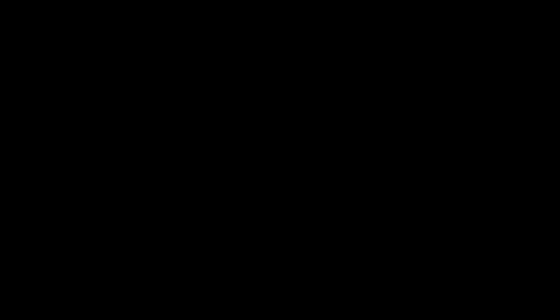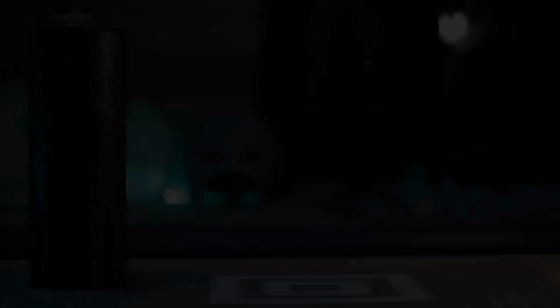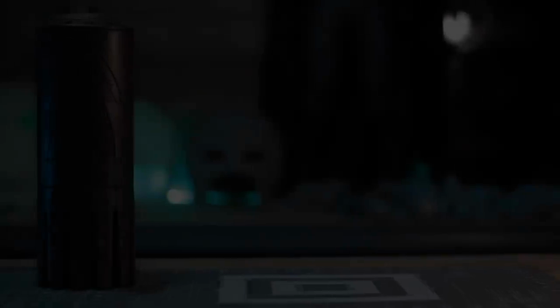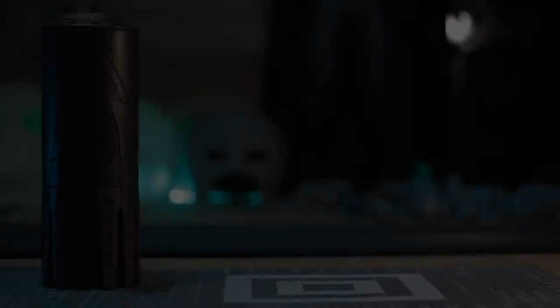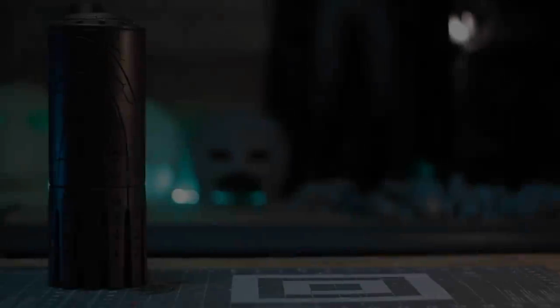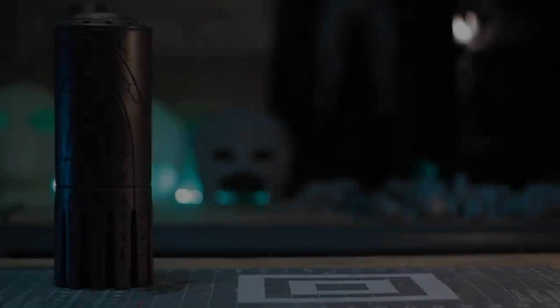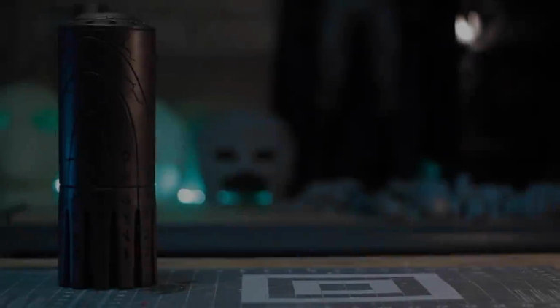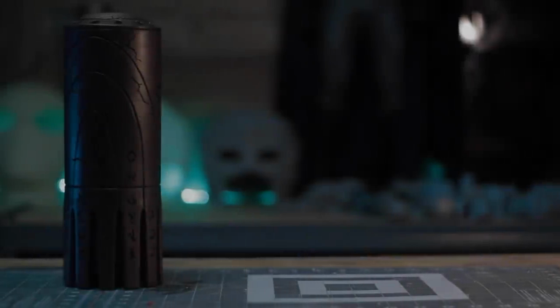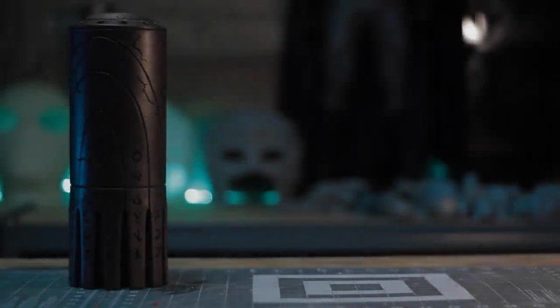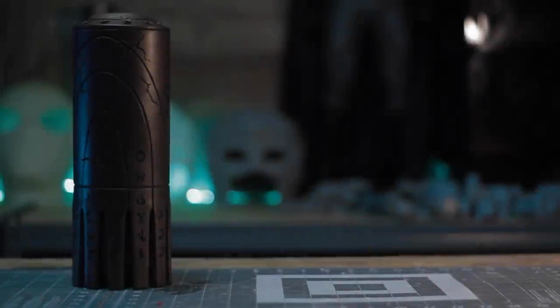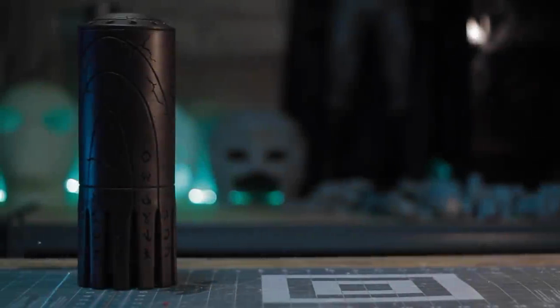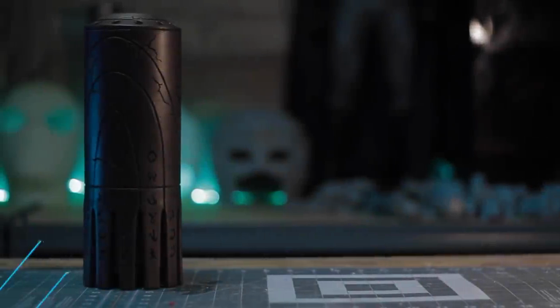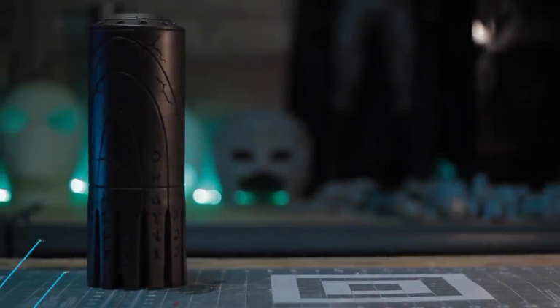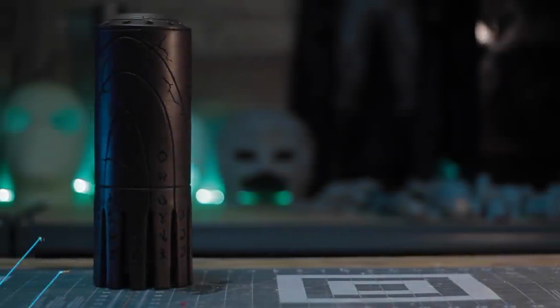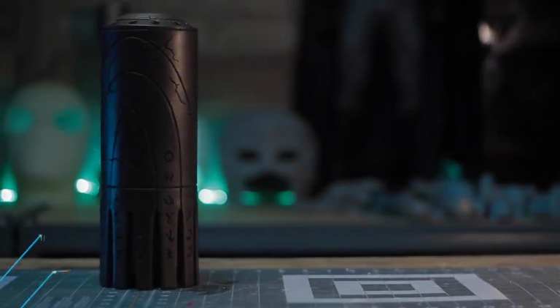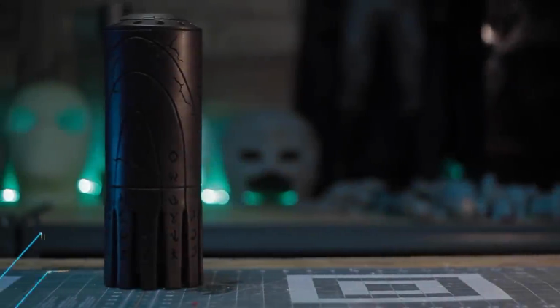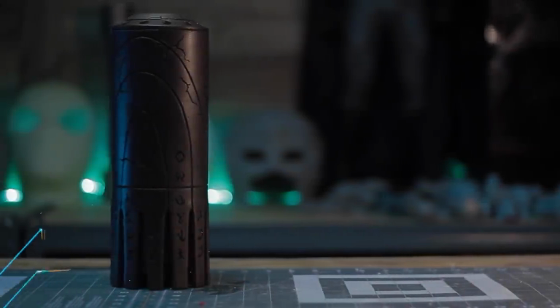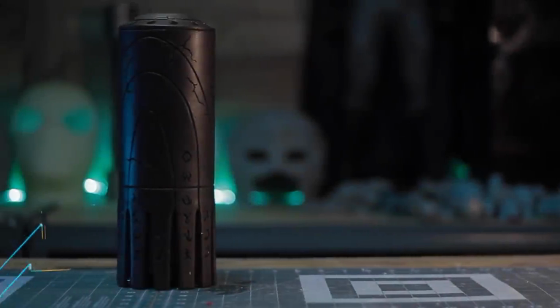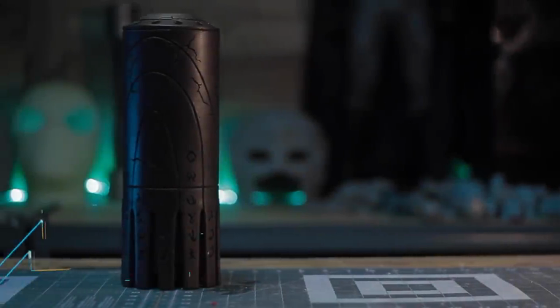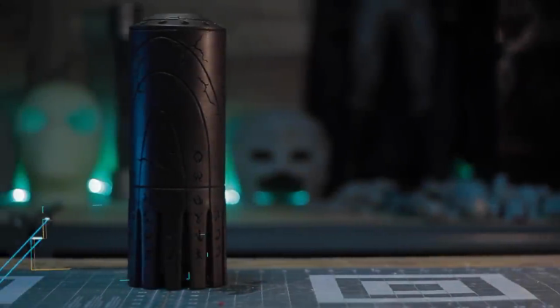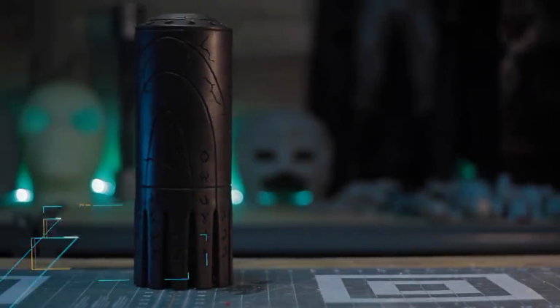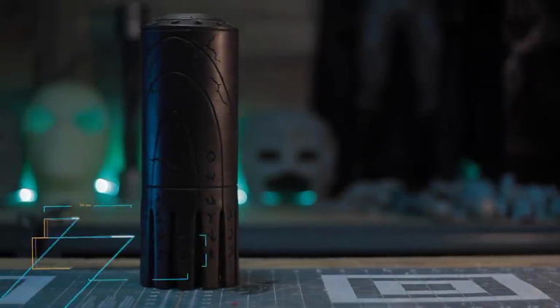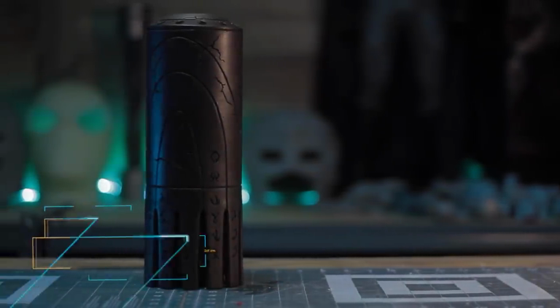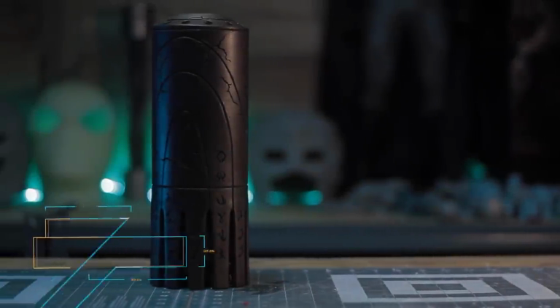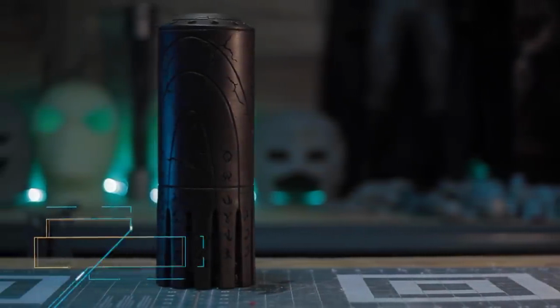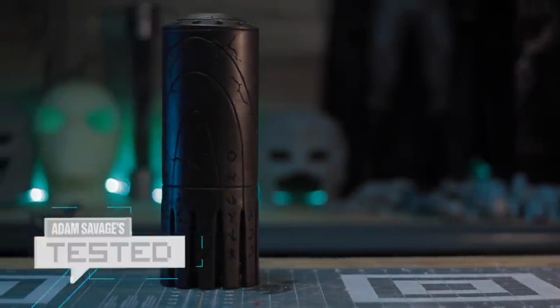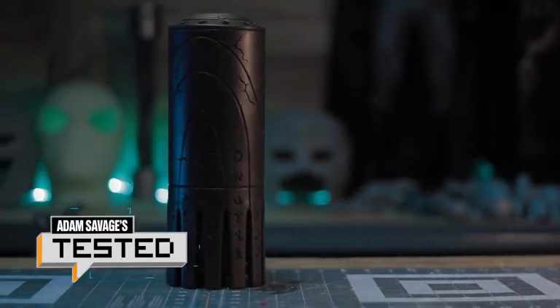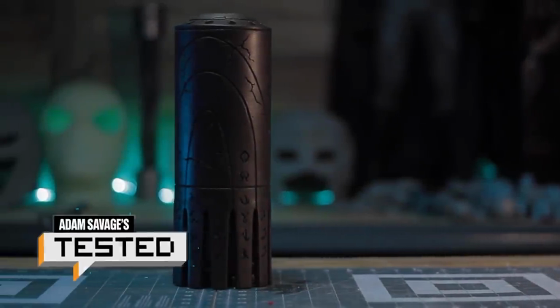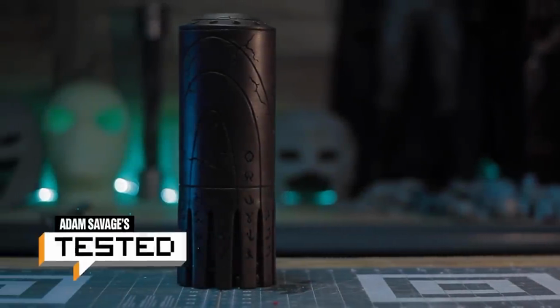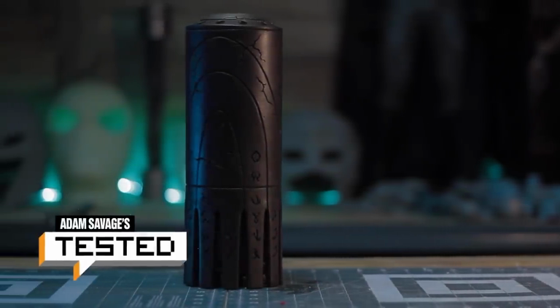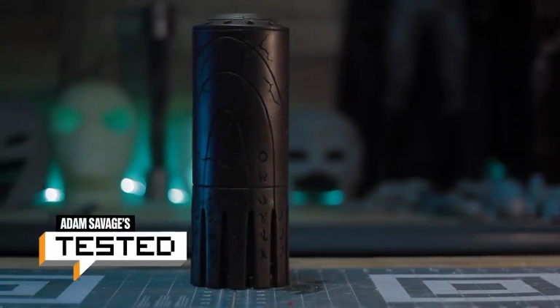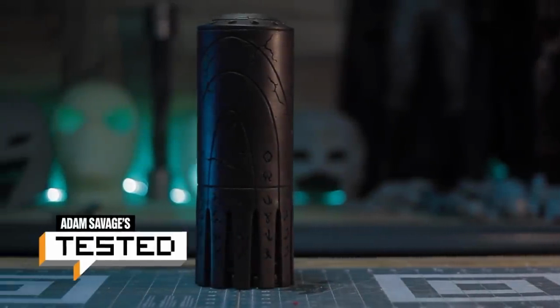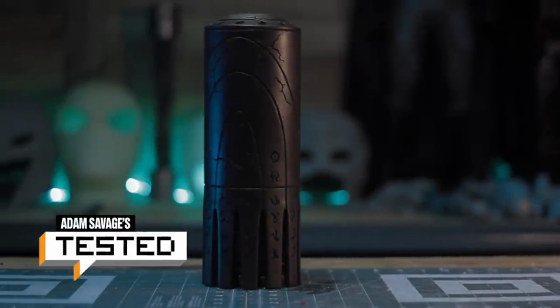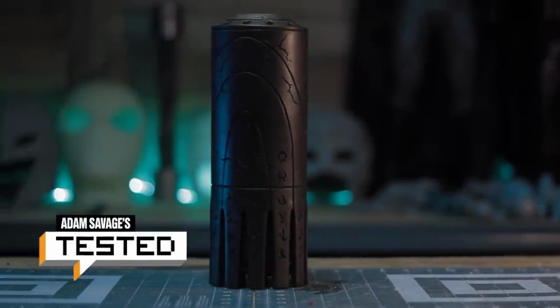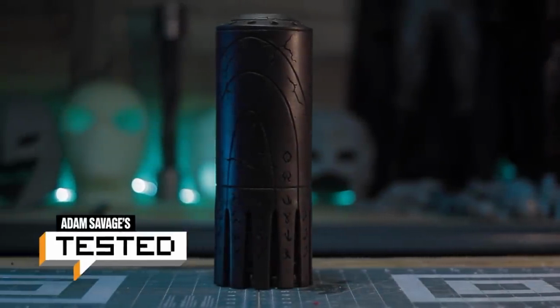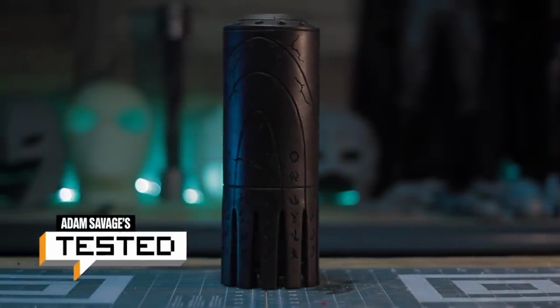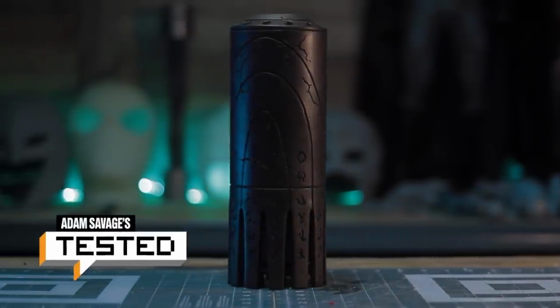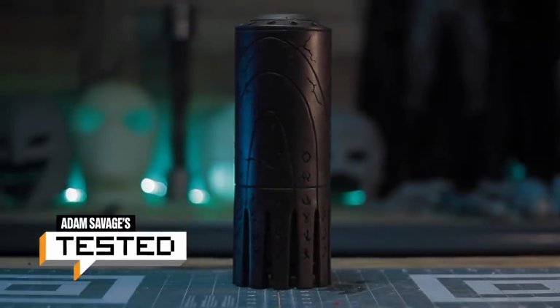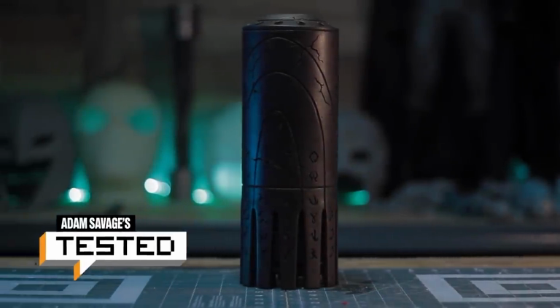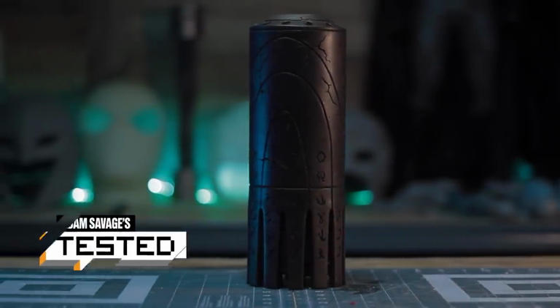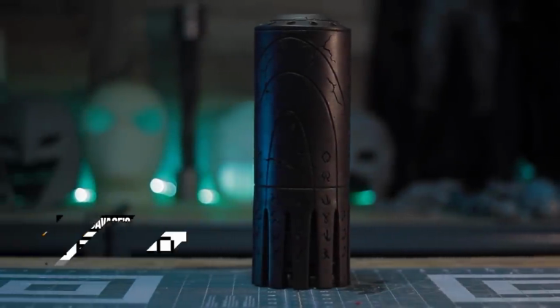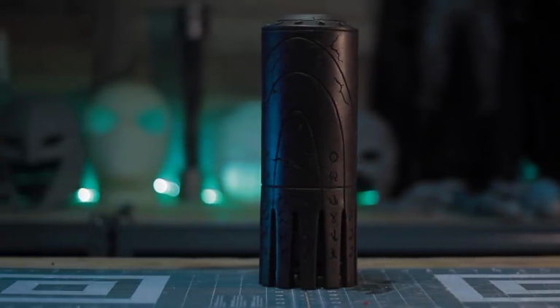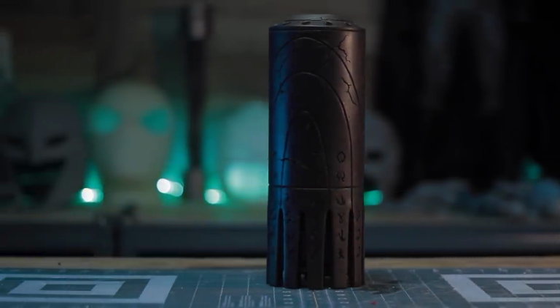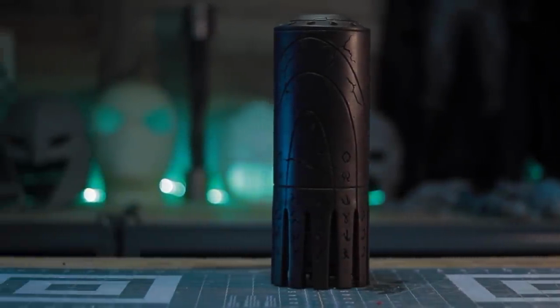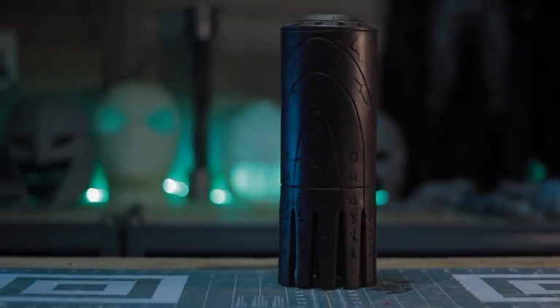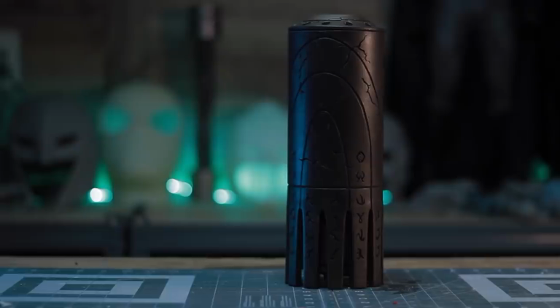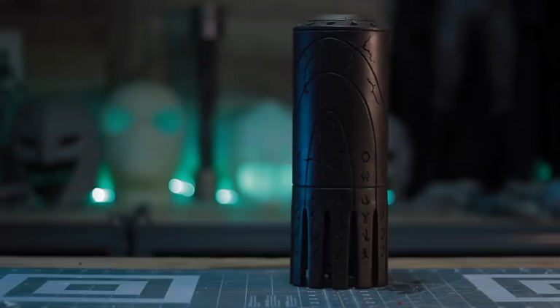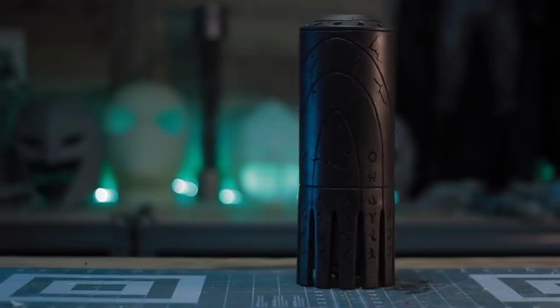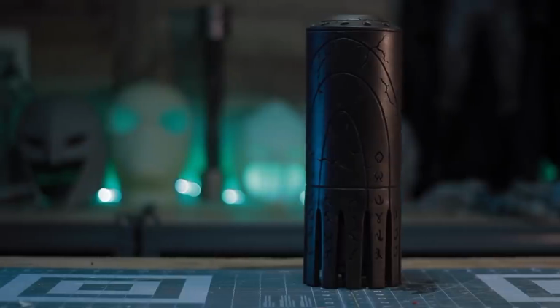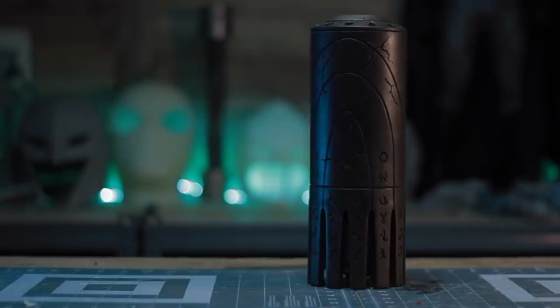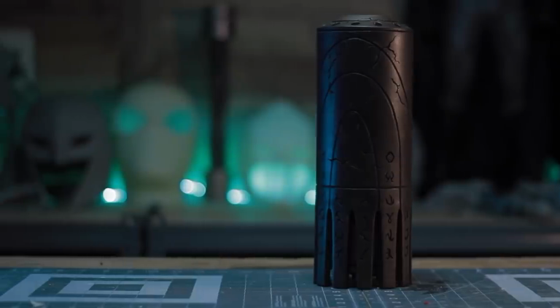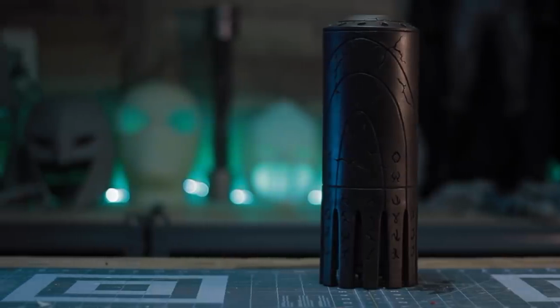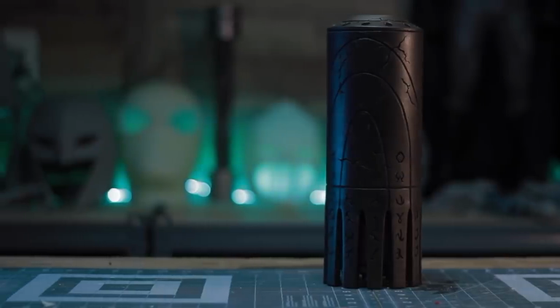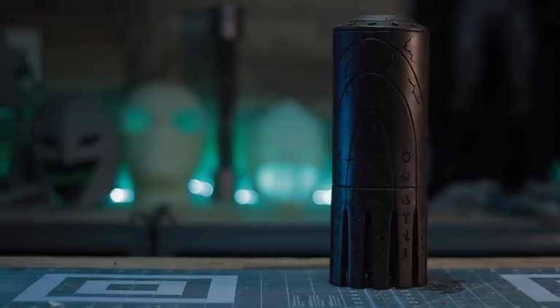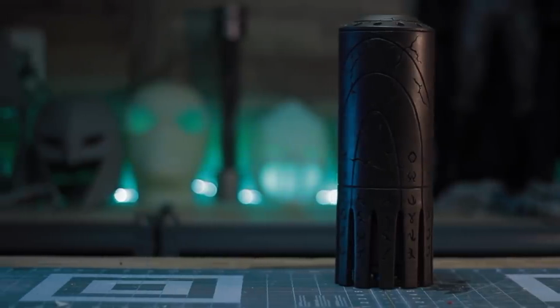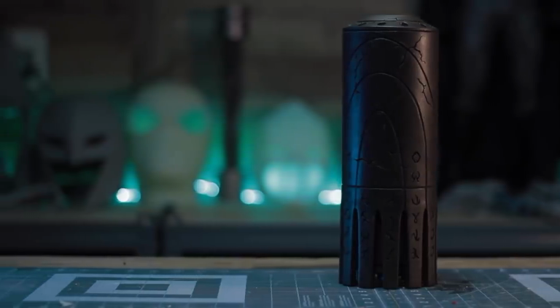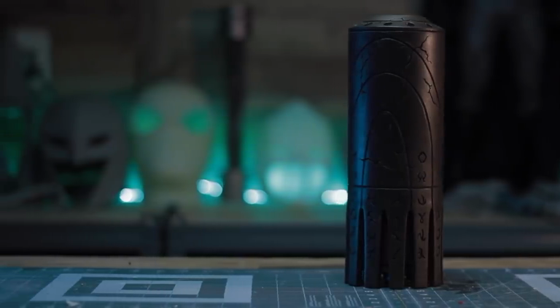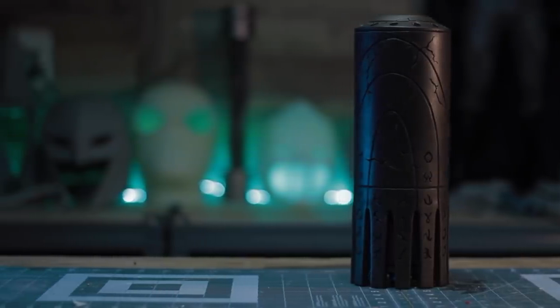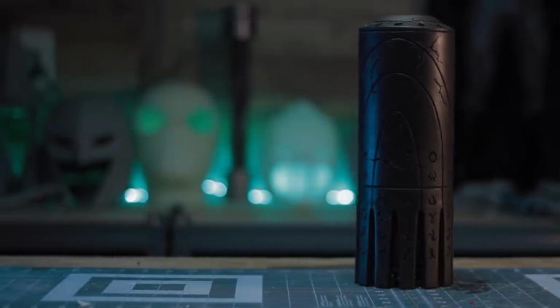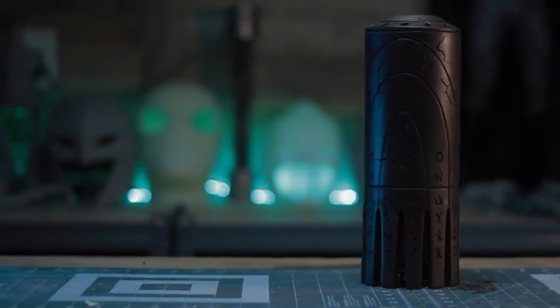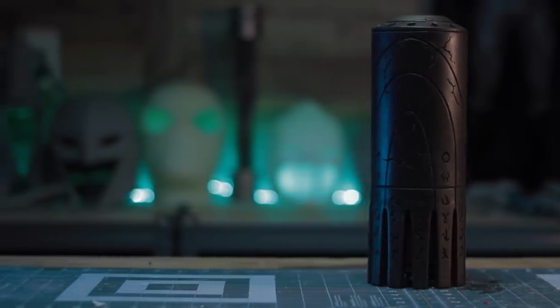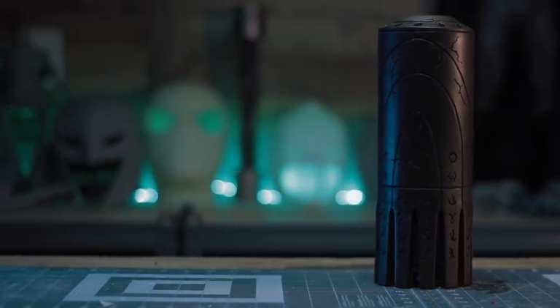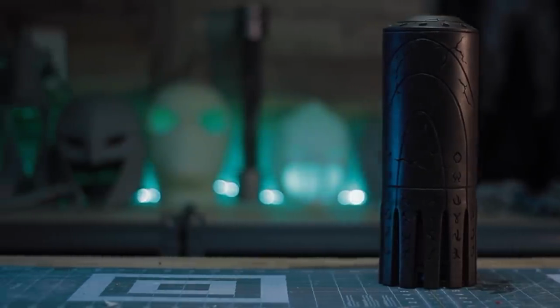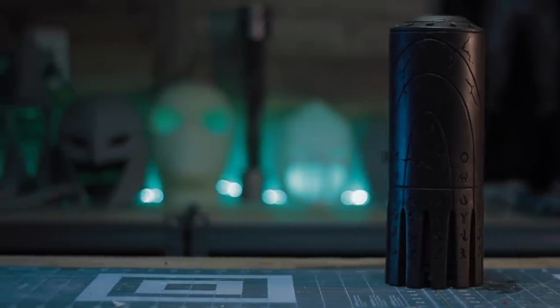Hey everyone, Daryl here with Tested. Today I'll be walking you through how I made King Atlan's recording device inspired by the movie Aquaman.